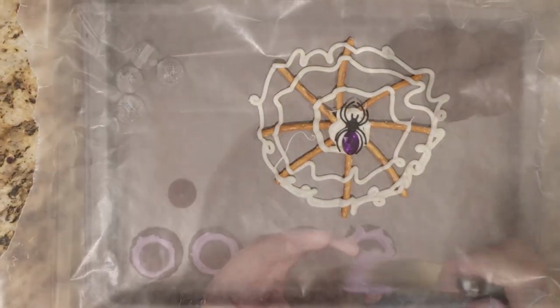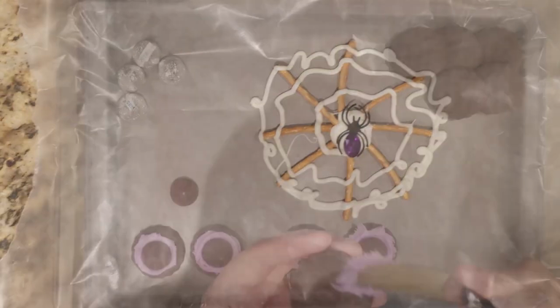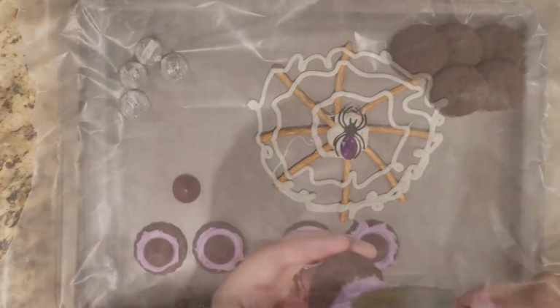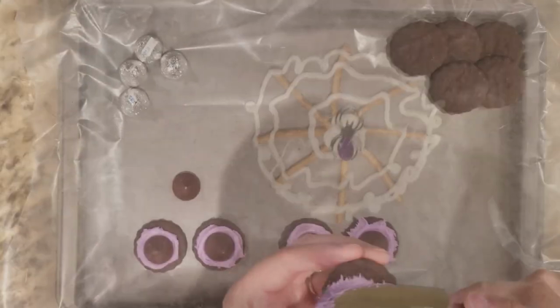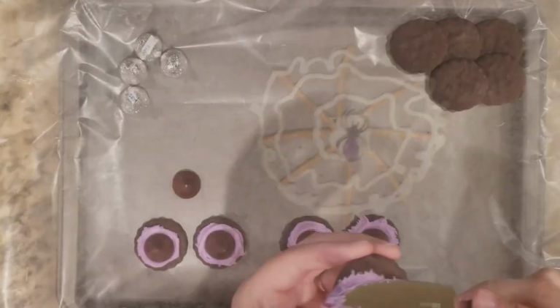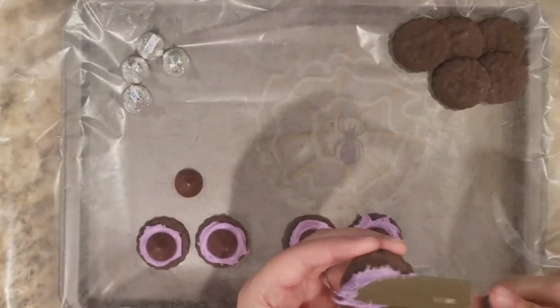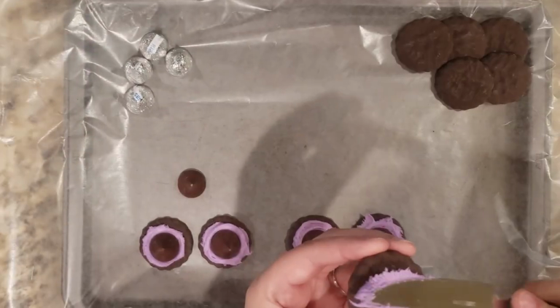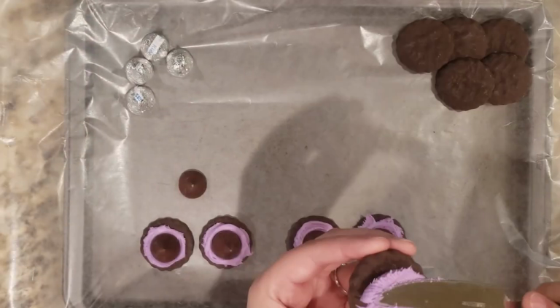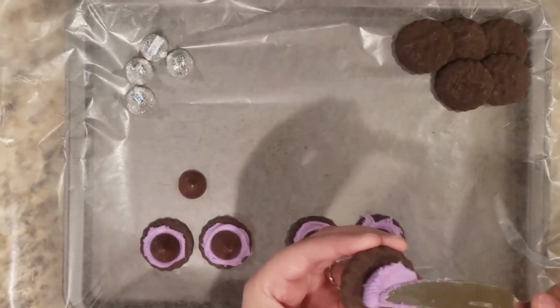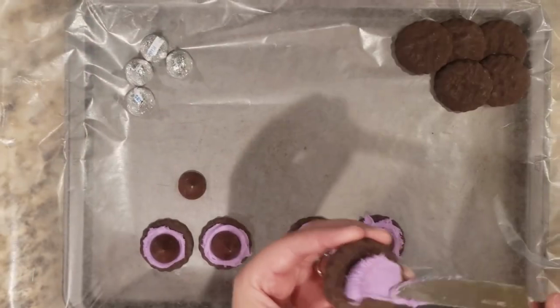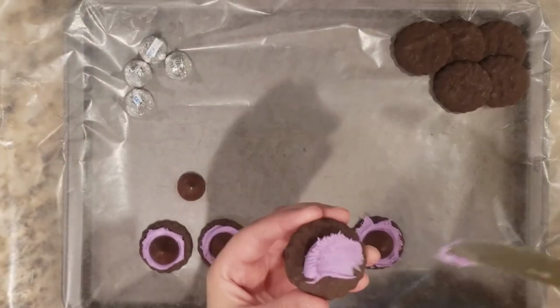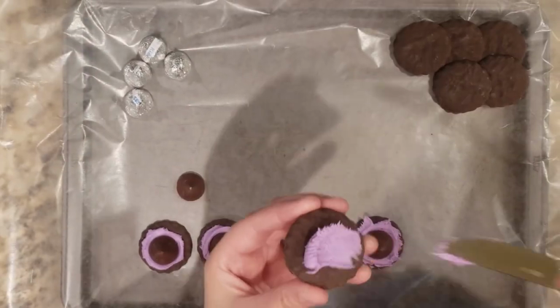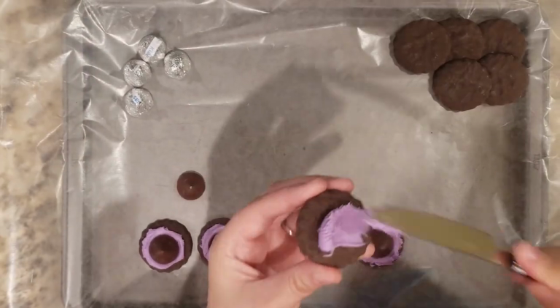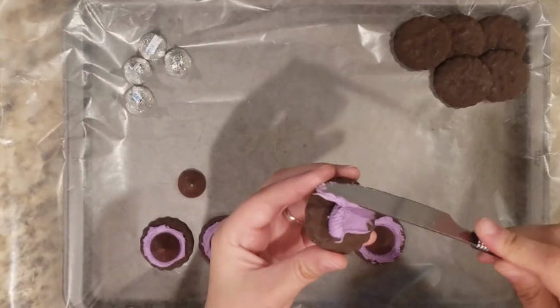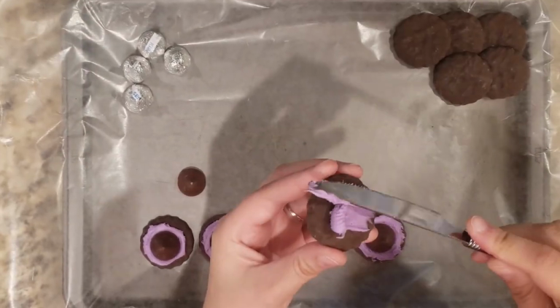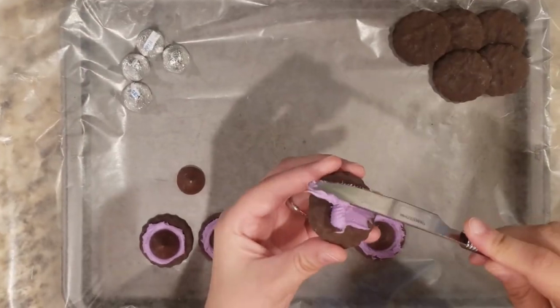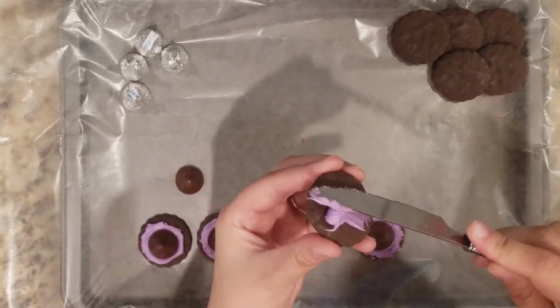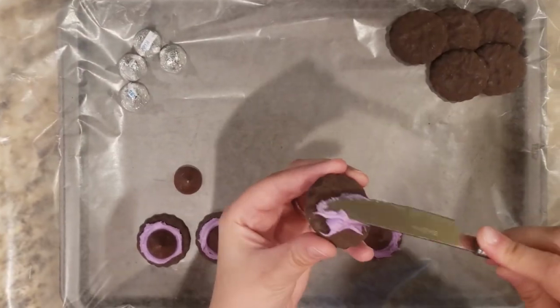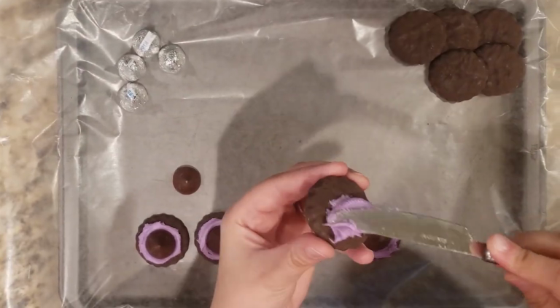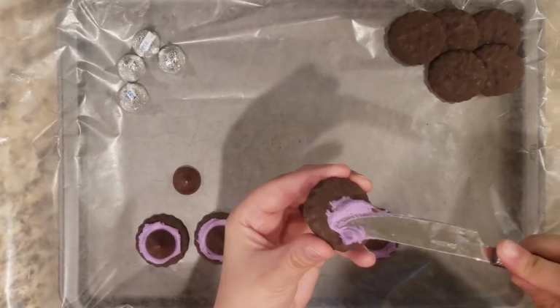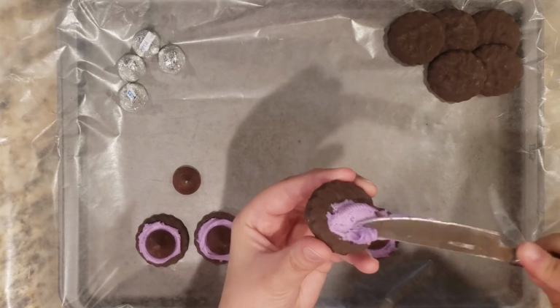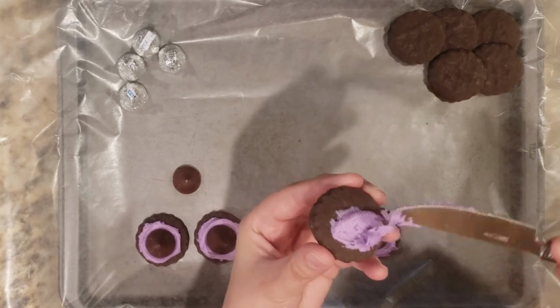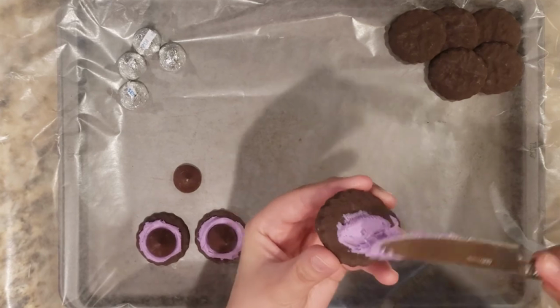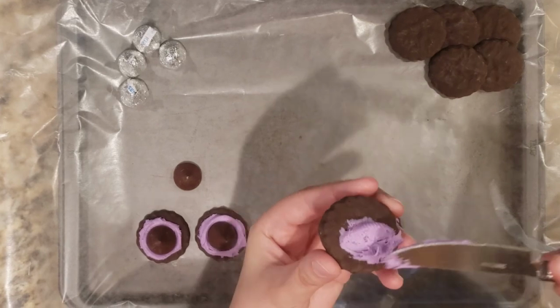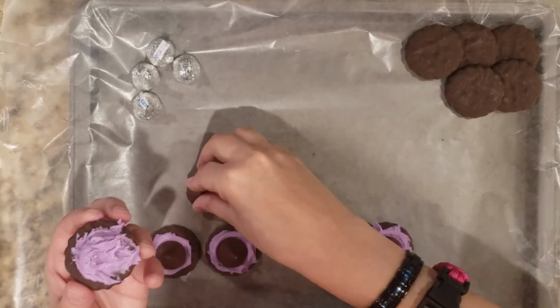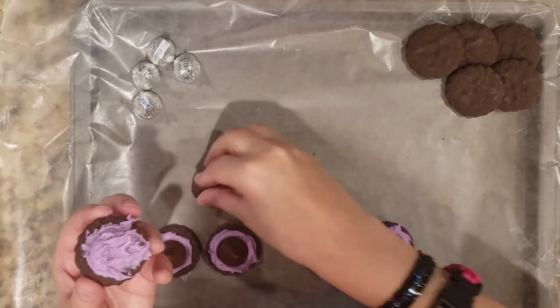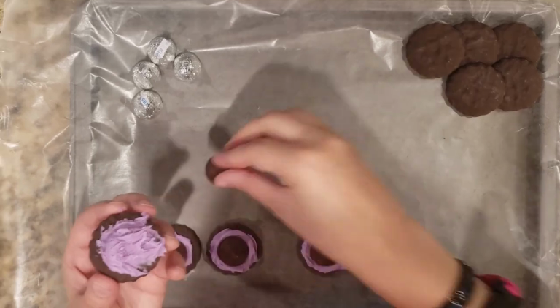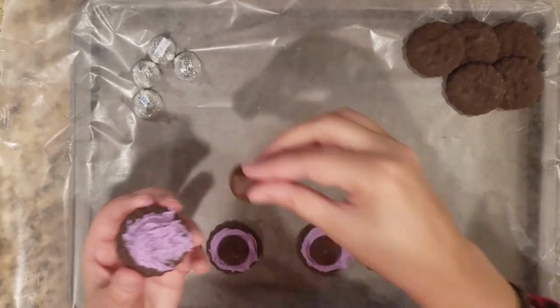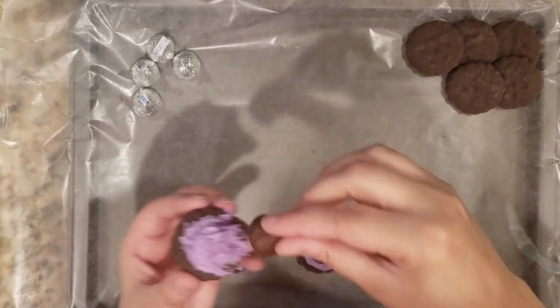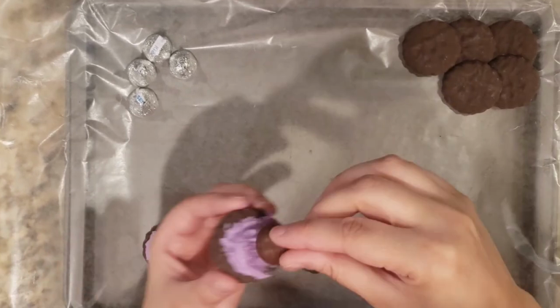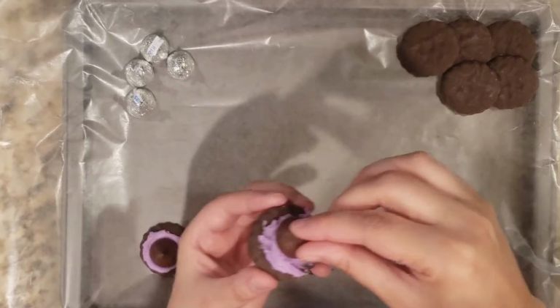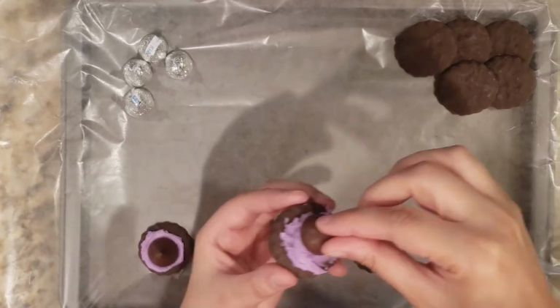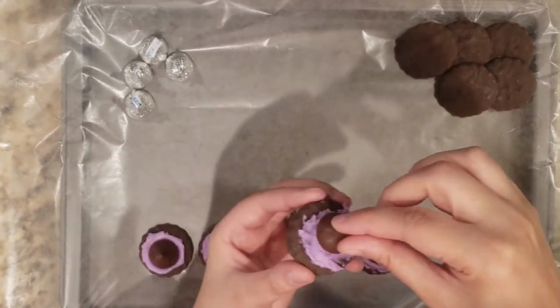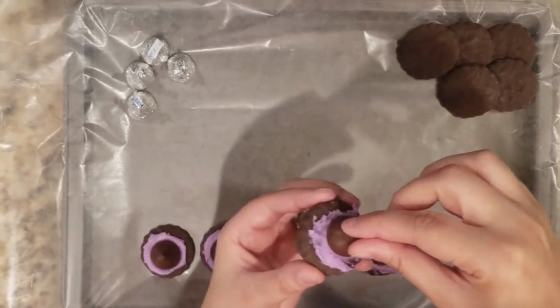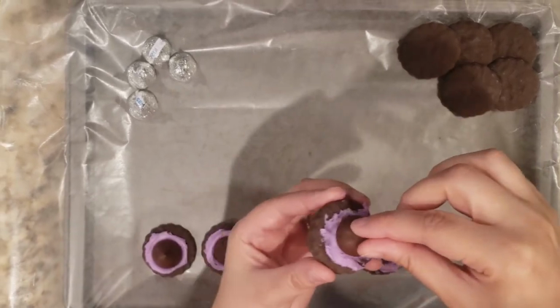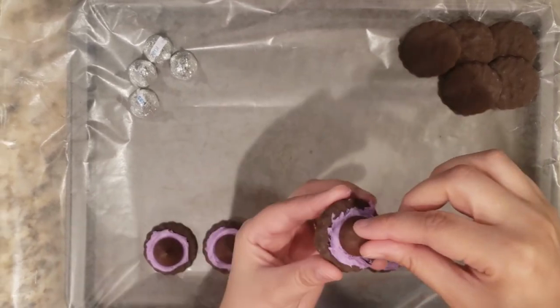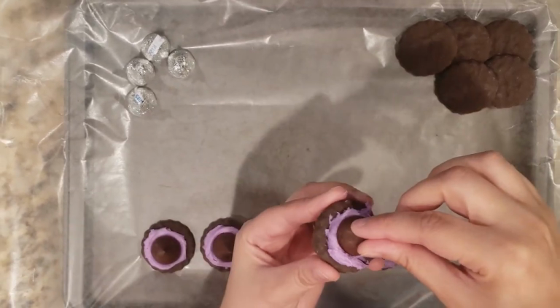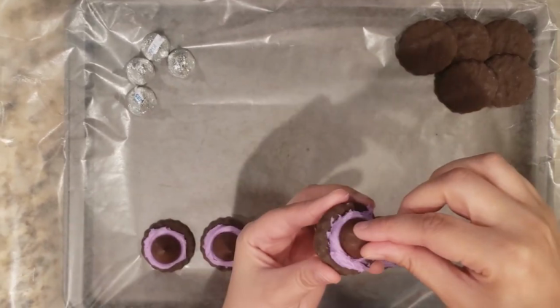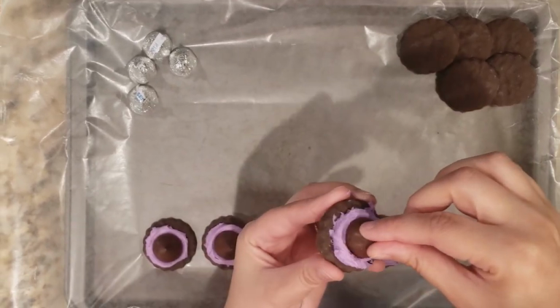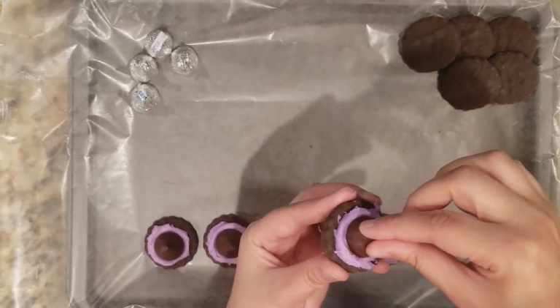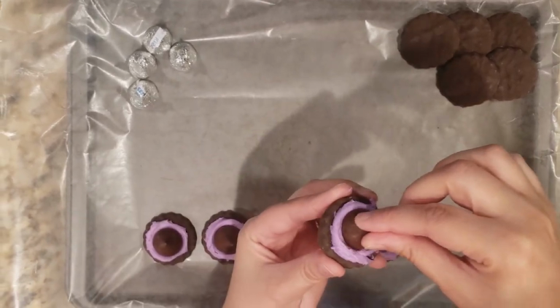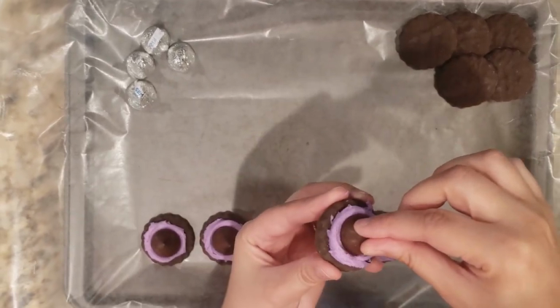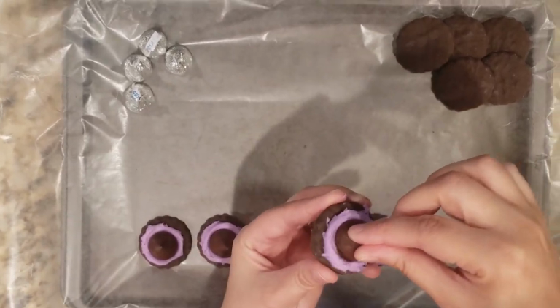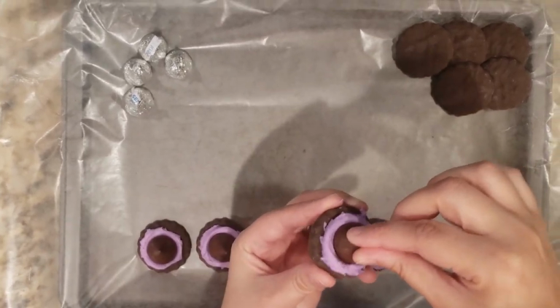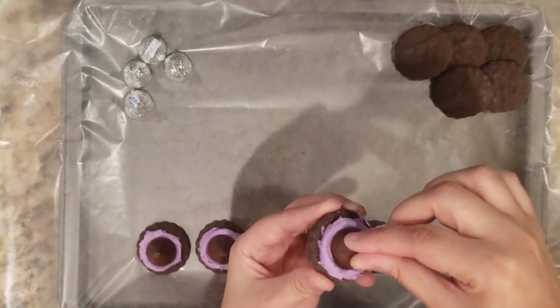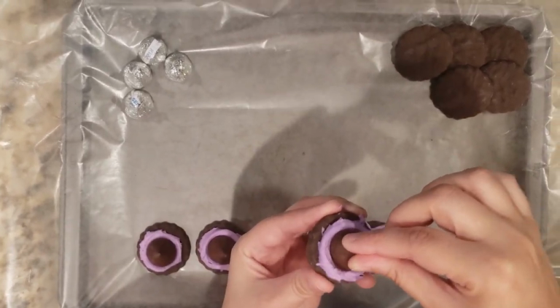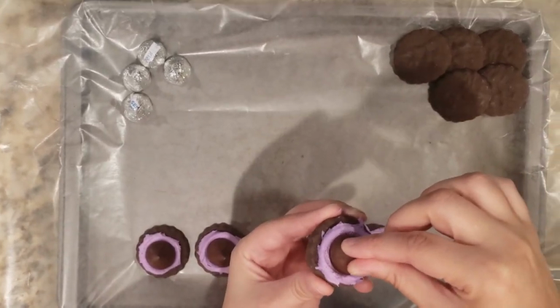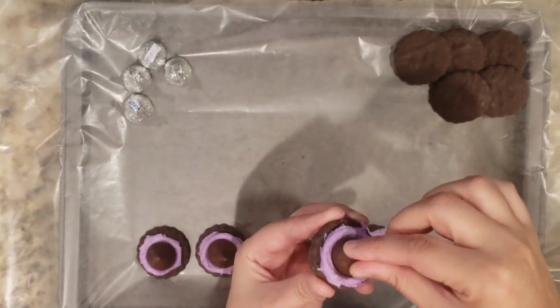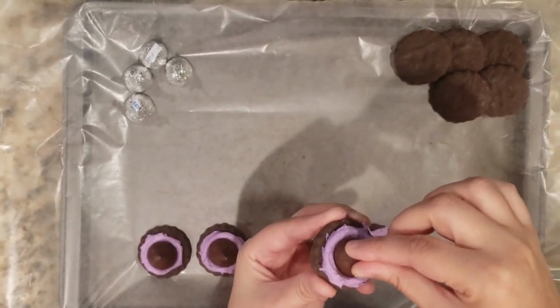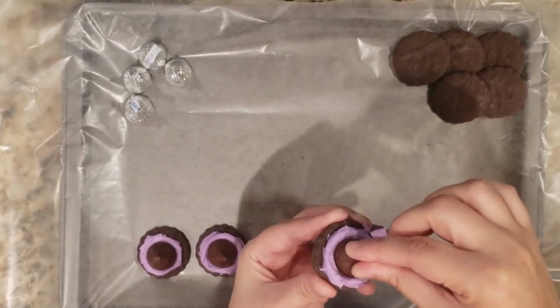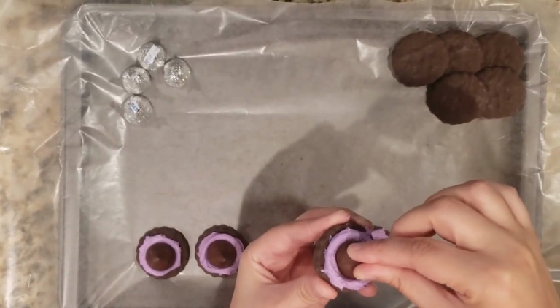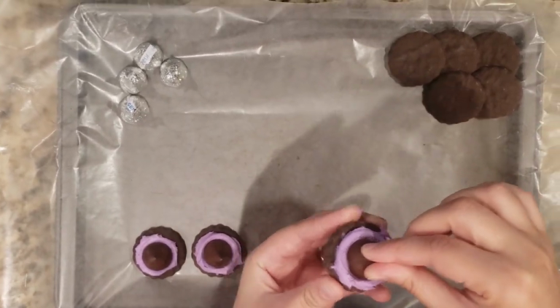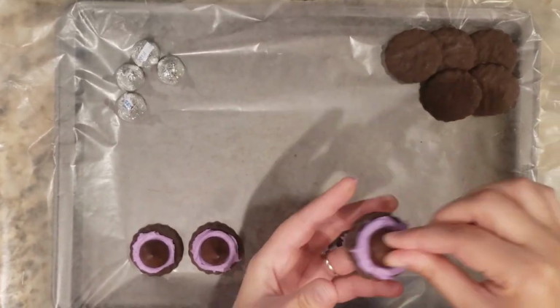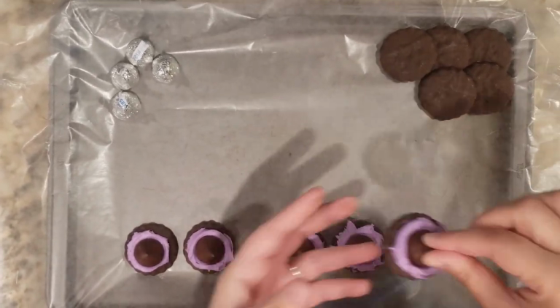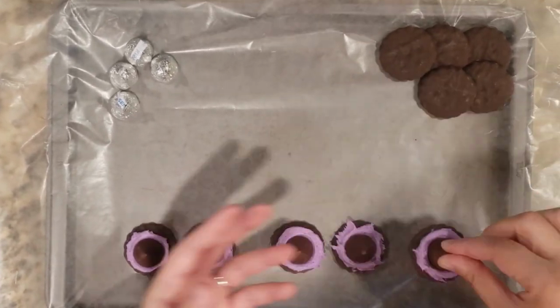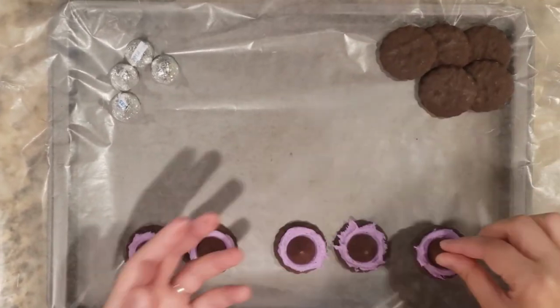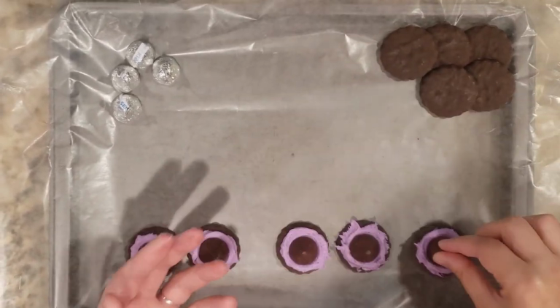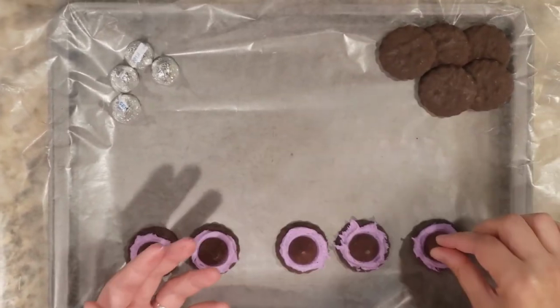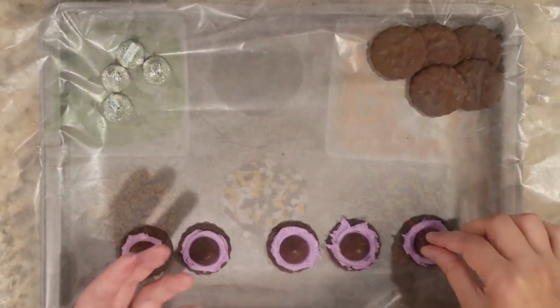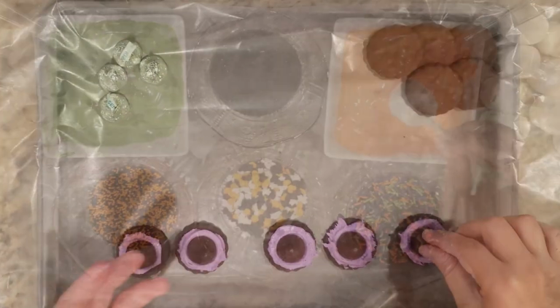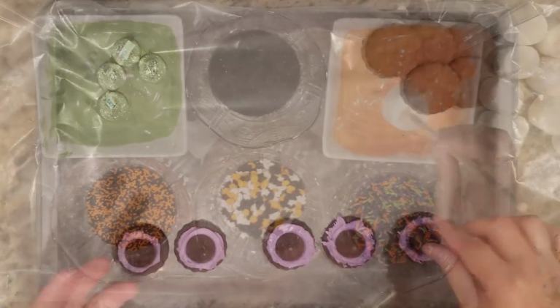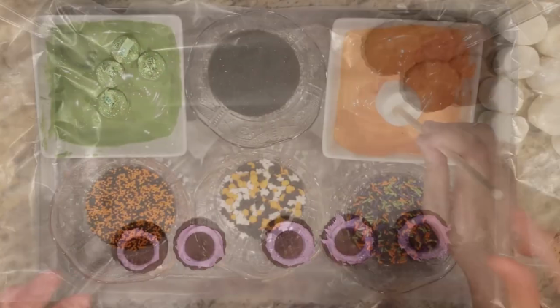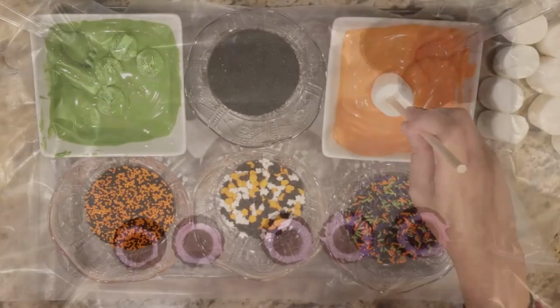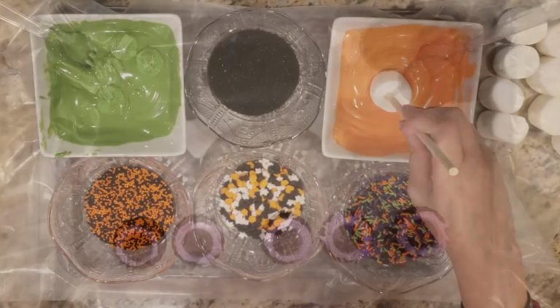These witch hats are a favorite of mine because I love those chocolate mint cookies. You simply frost the top, add a Hershey's kiss, and you're done!